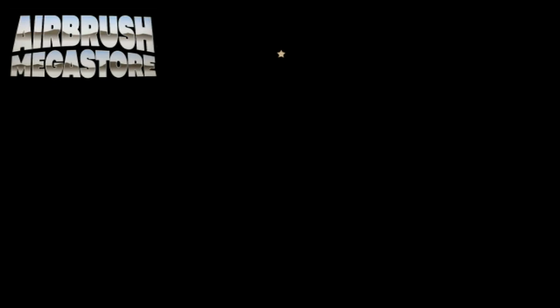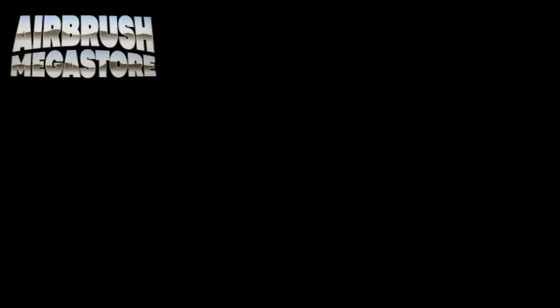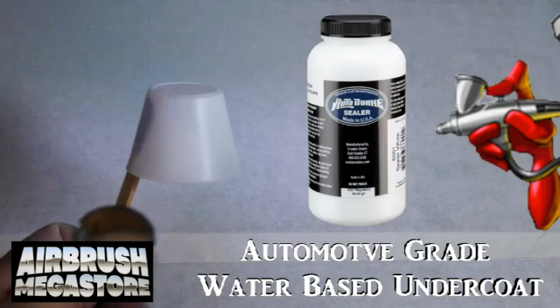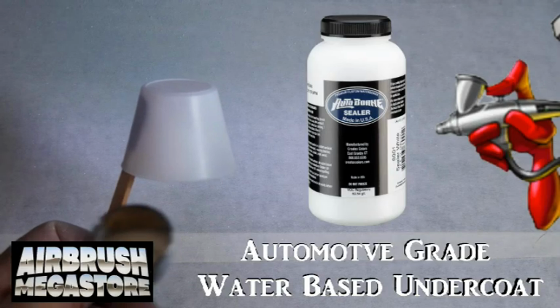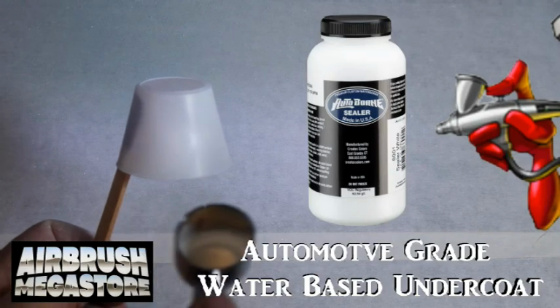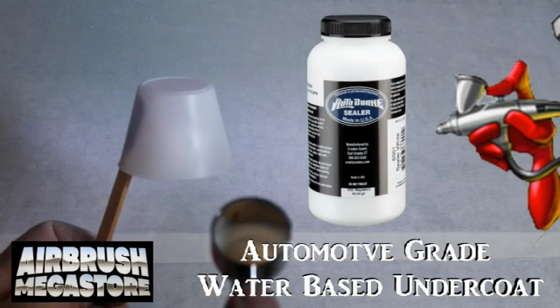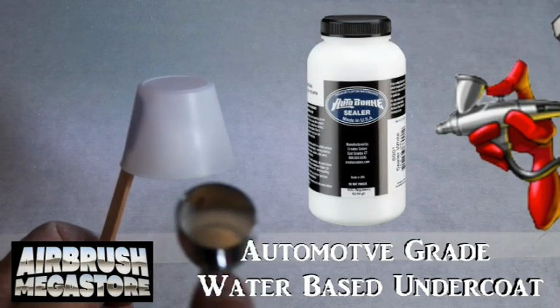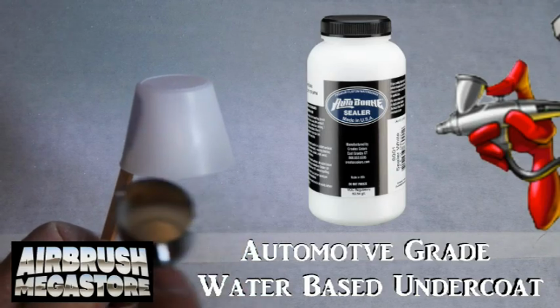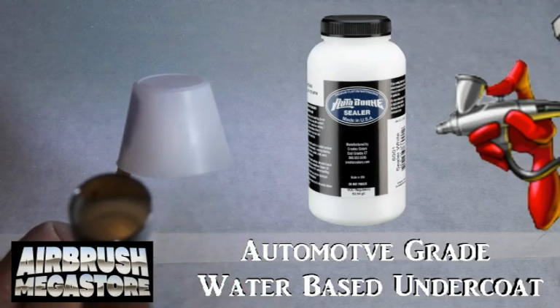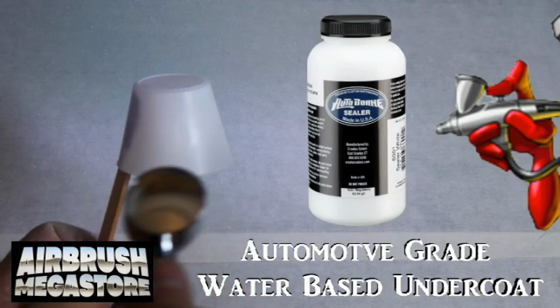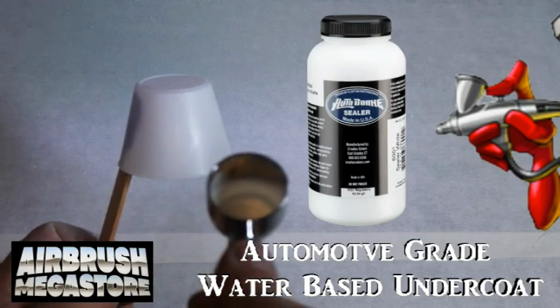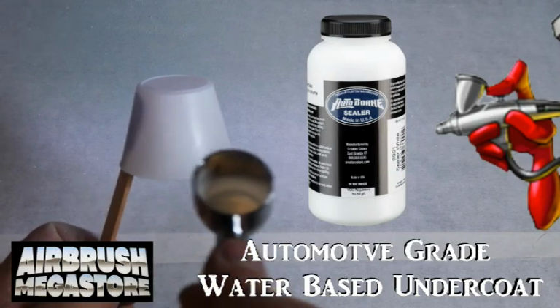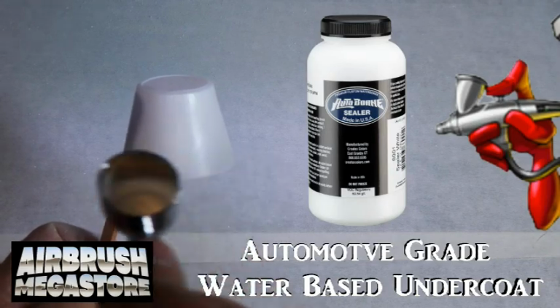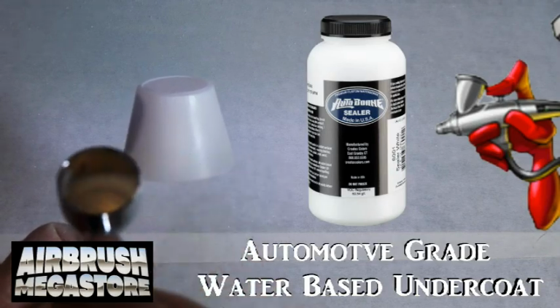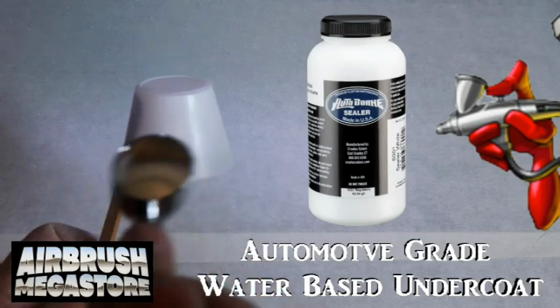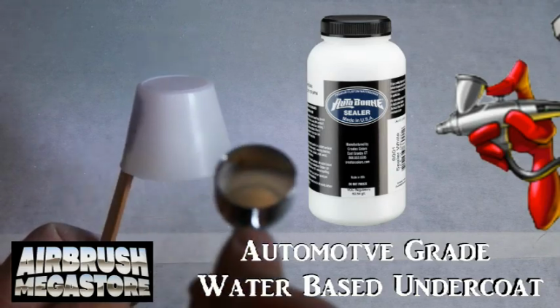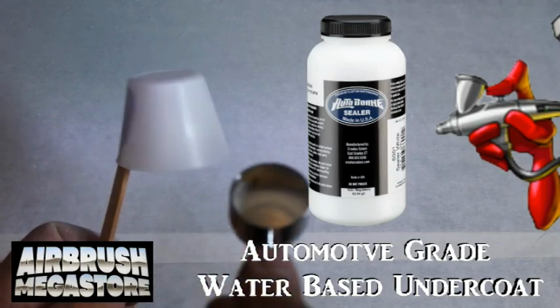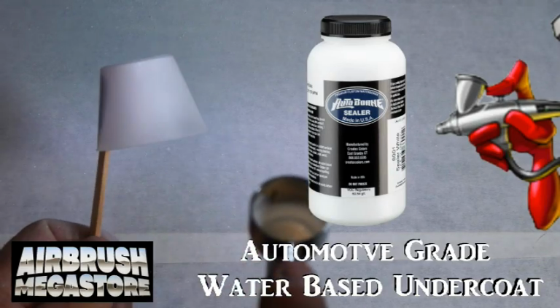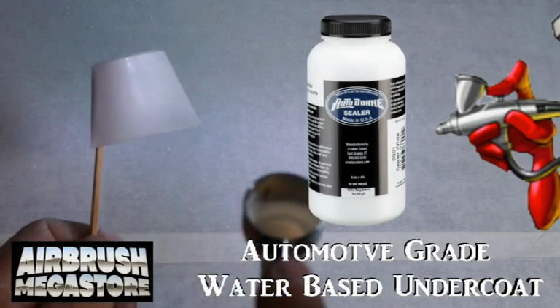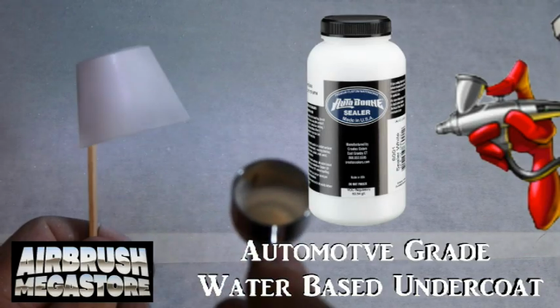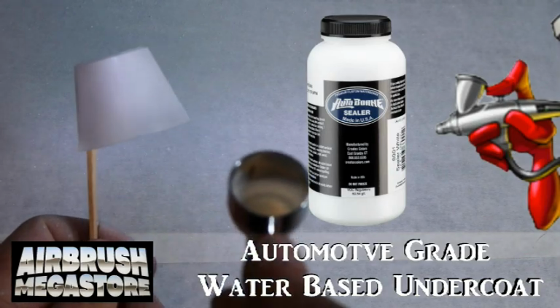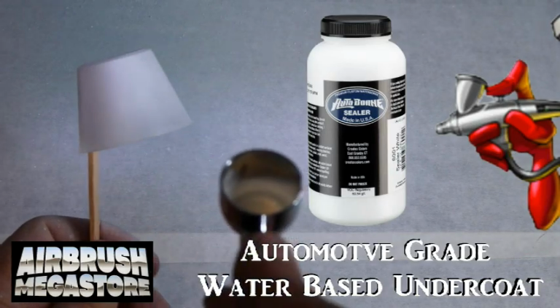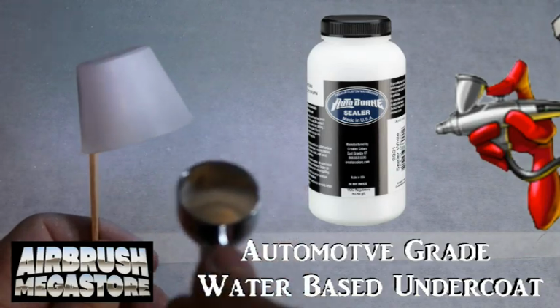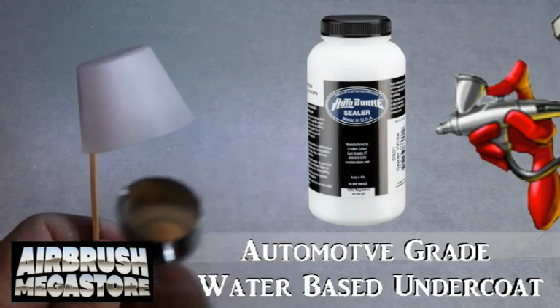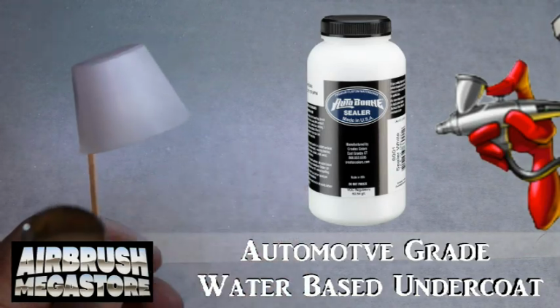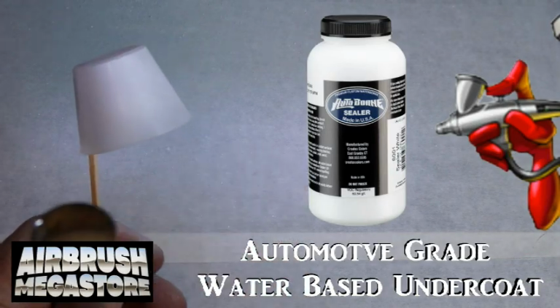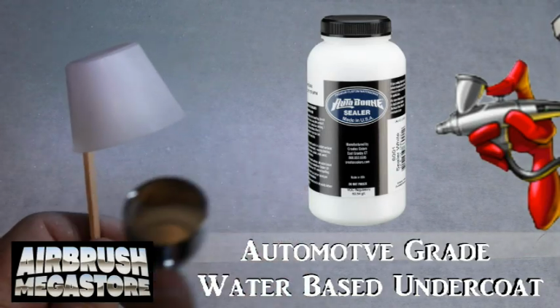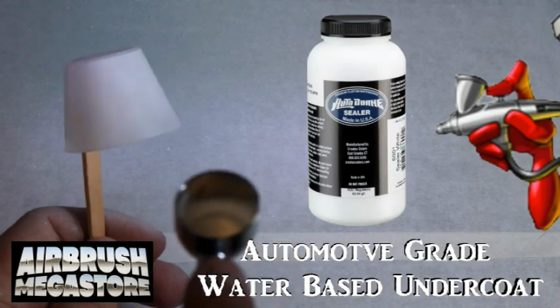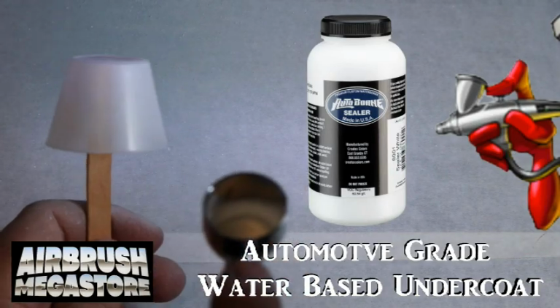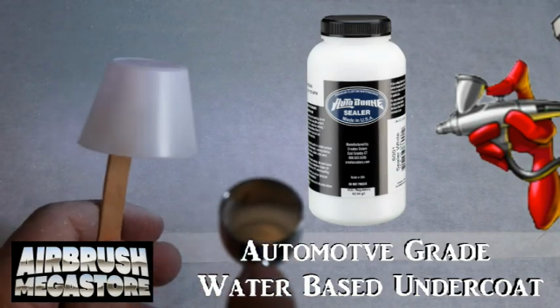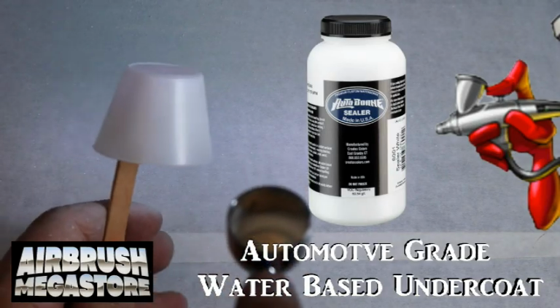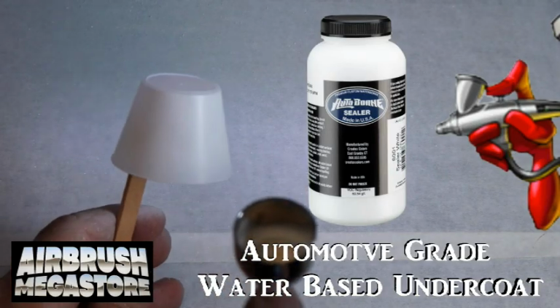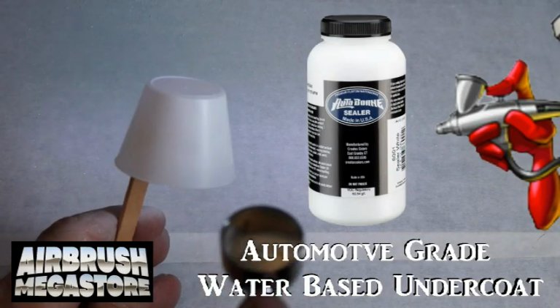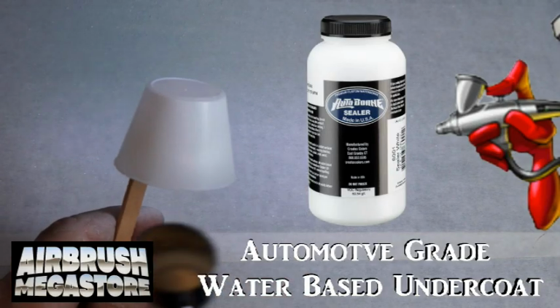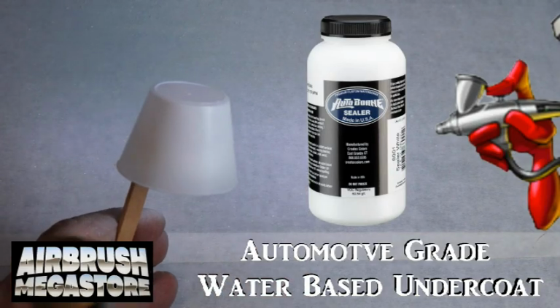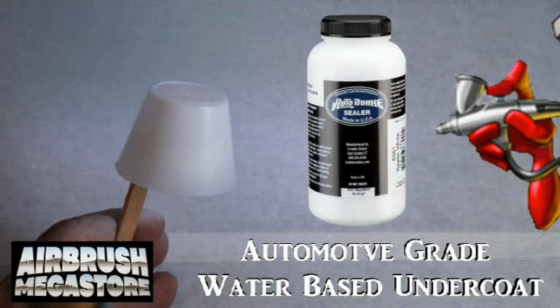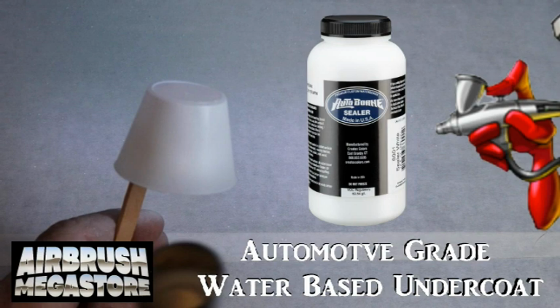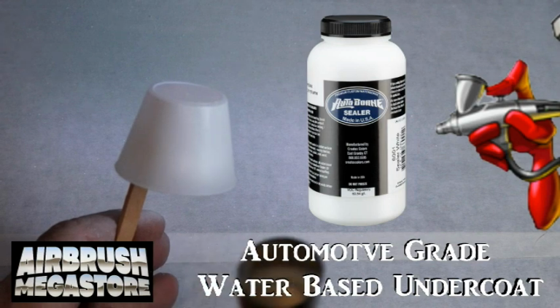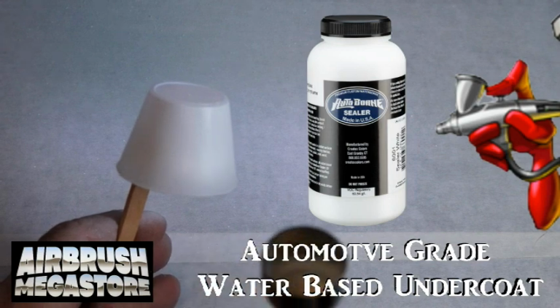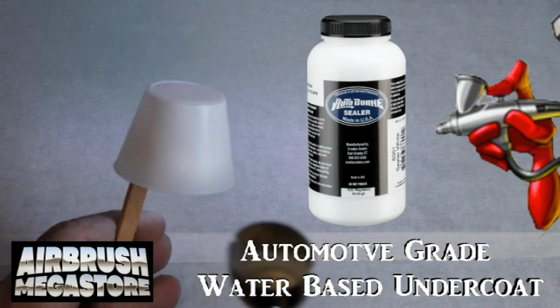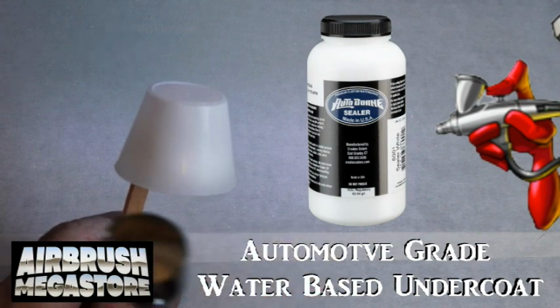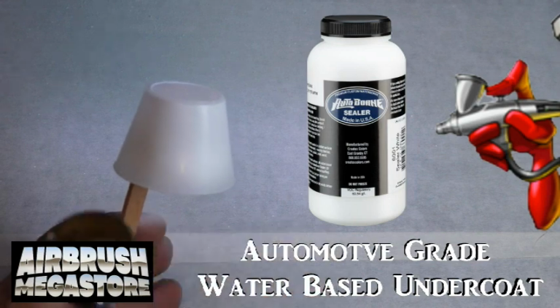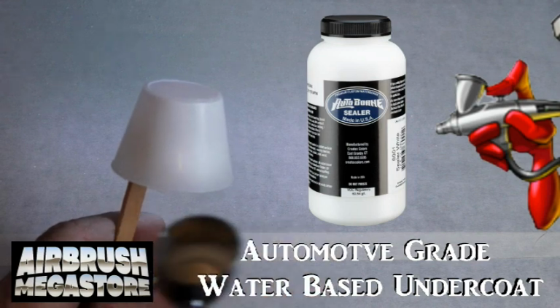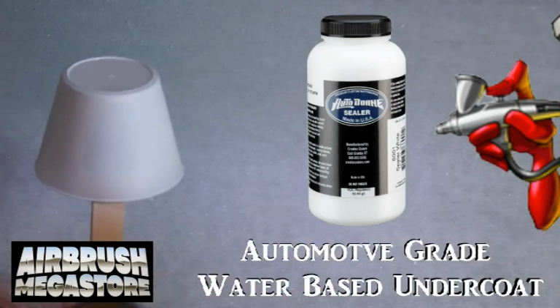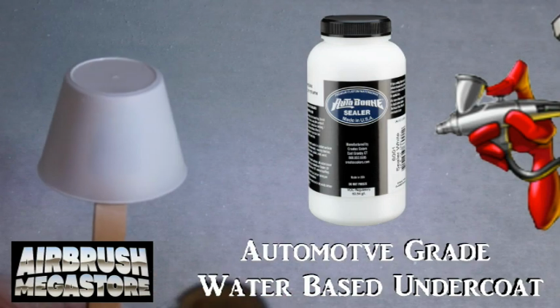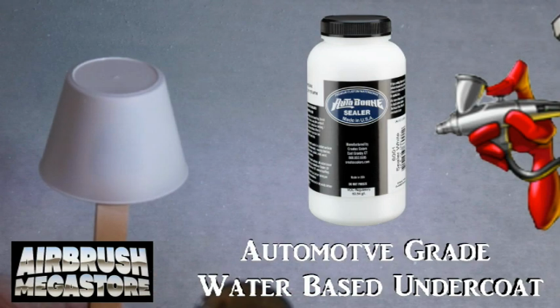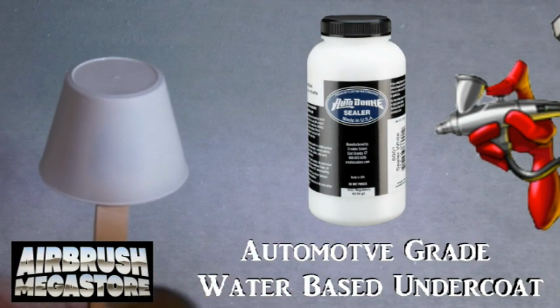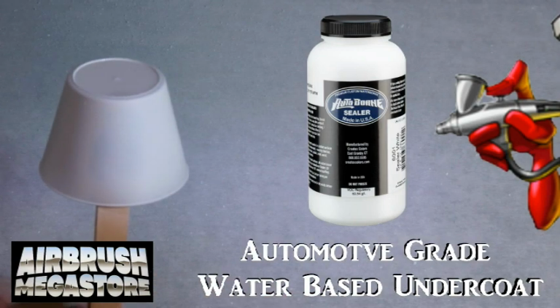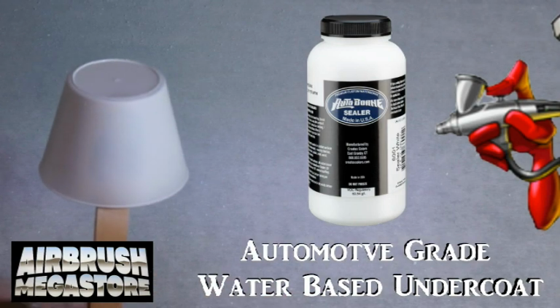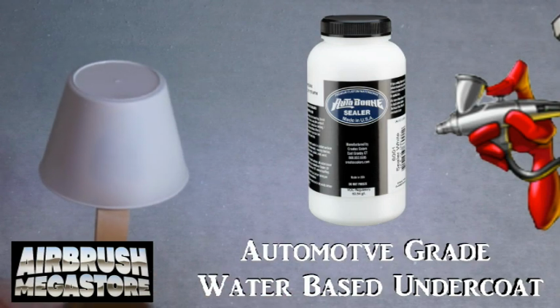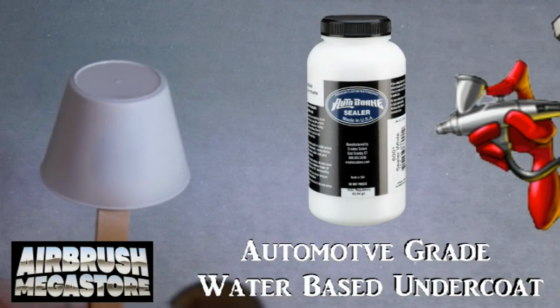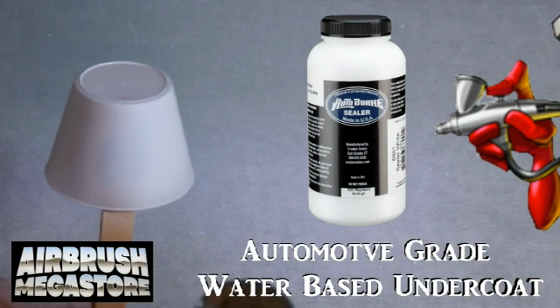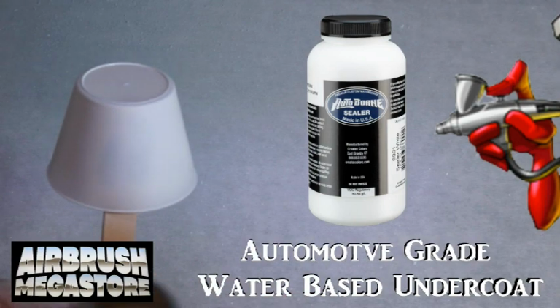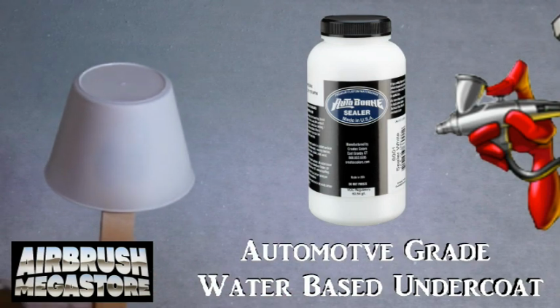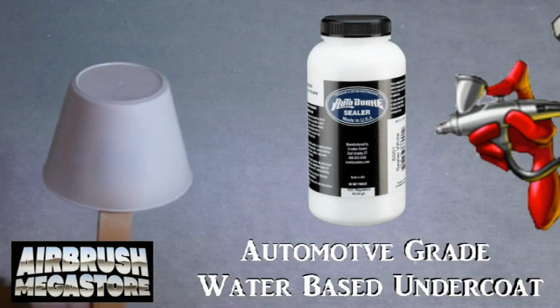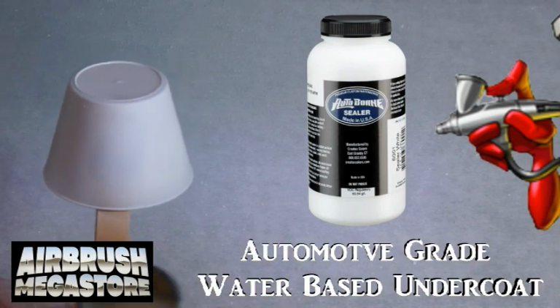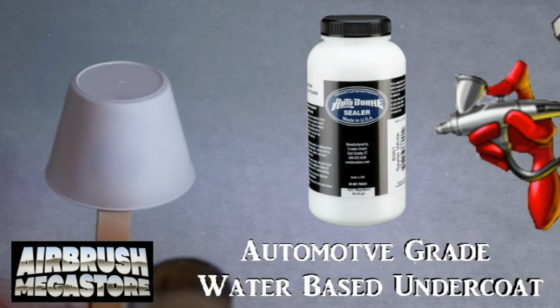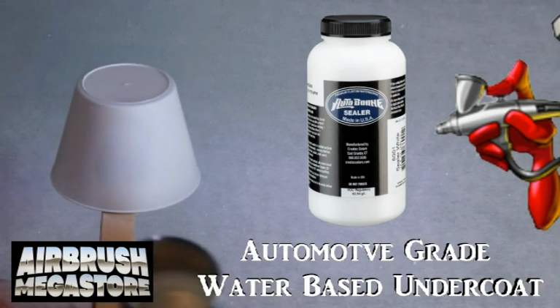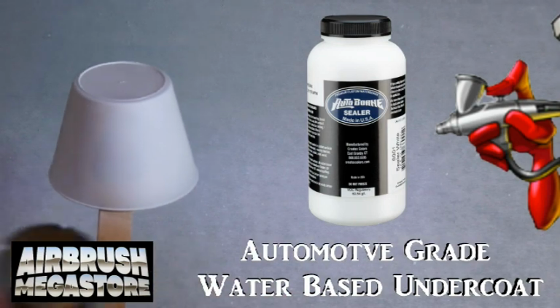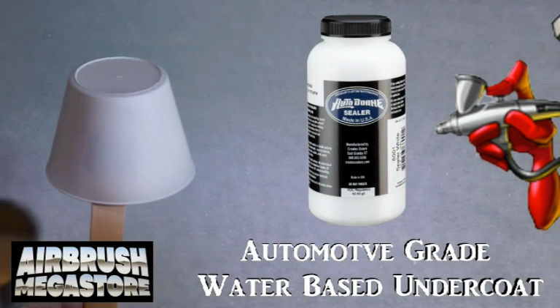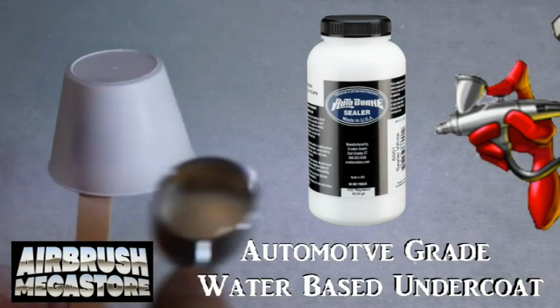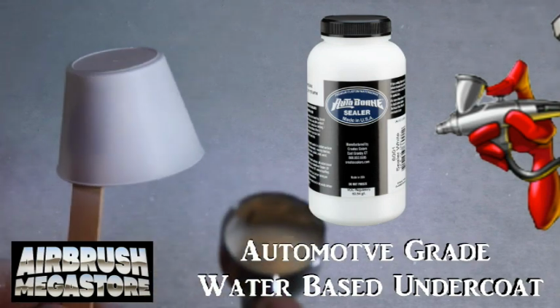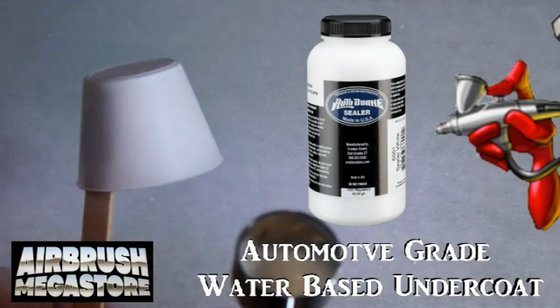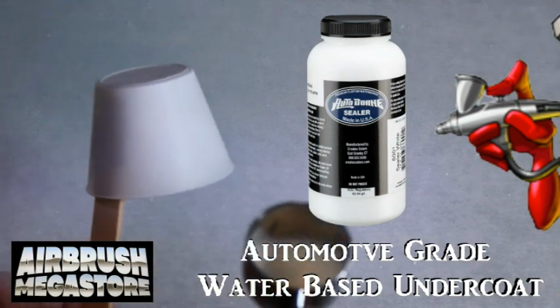For hard surfaces as an undercoat, we're using Autoborn Sealer 6001 White, drying between coats.